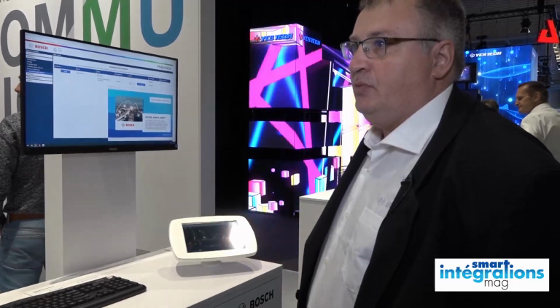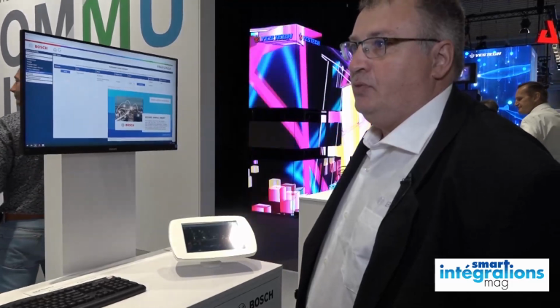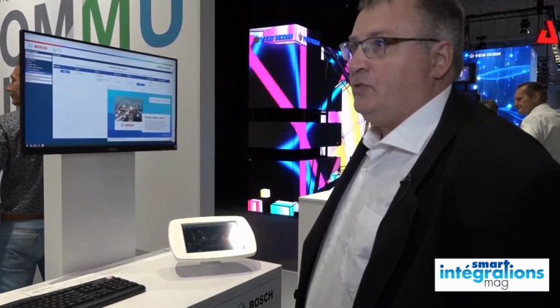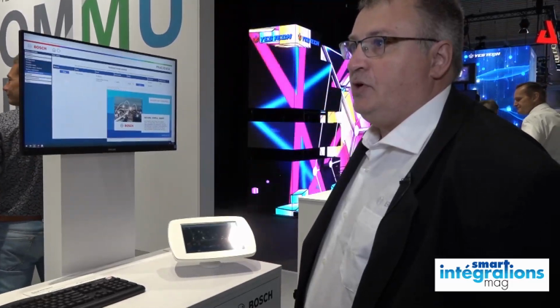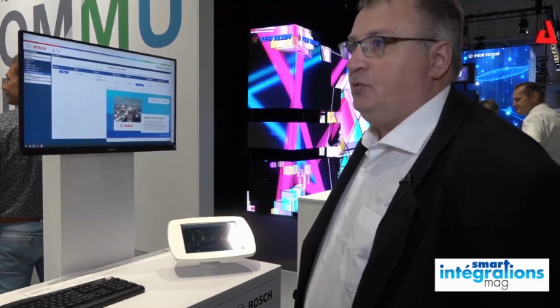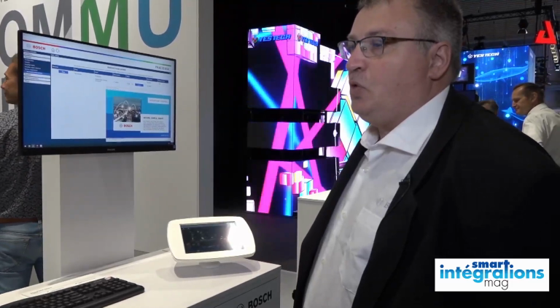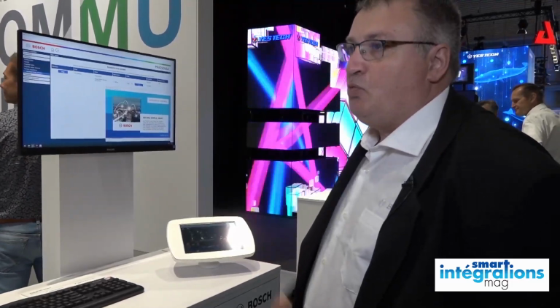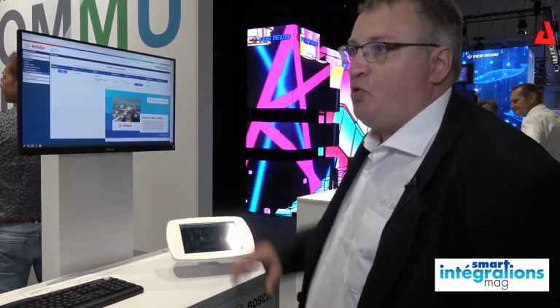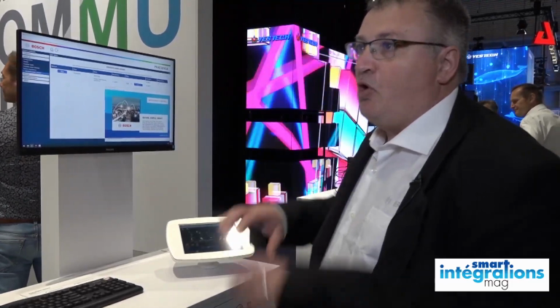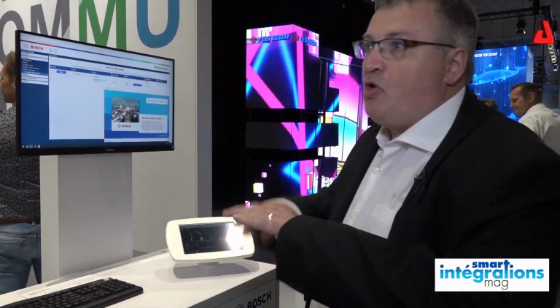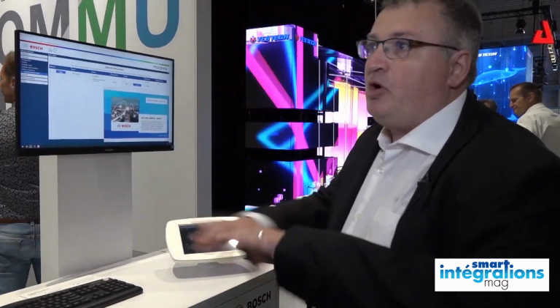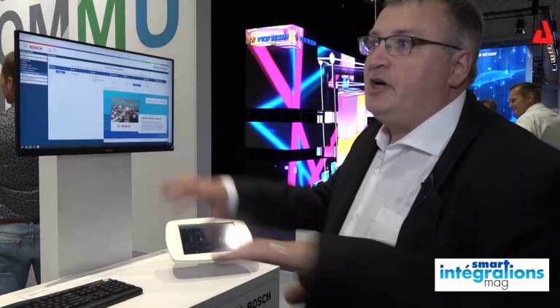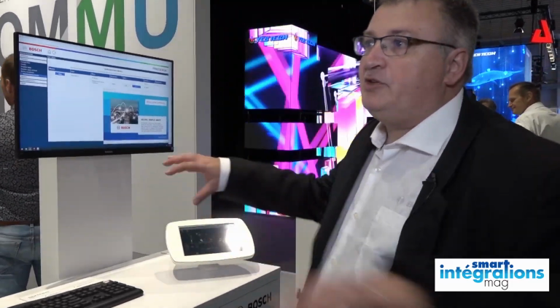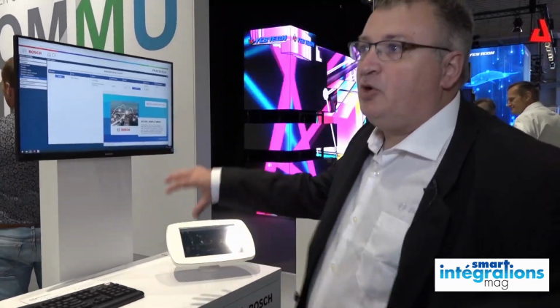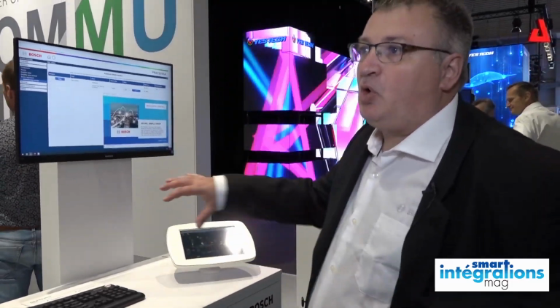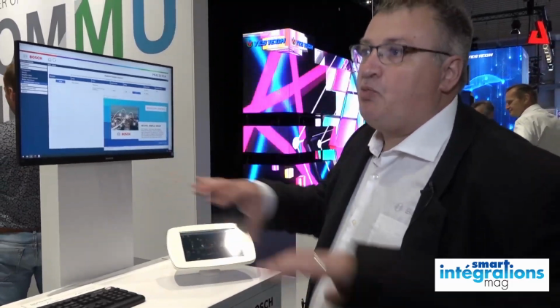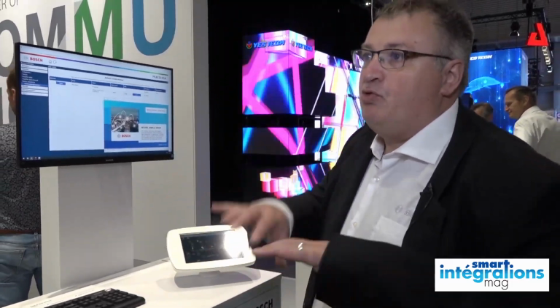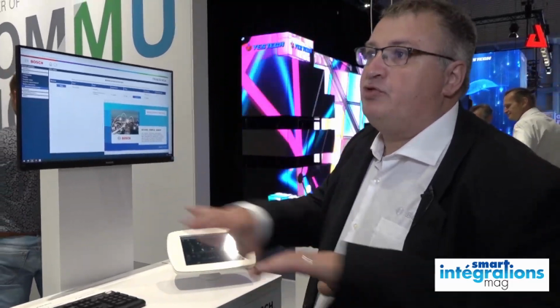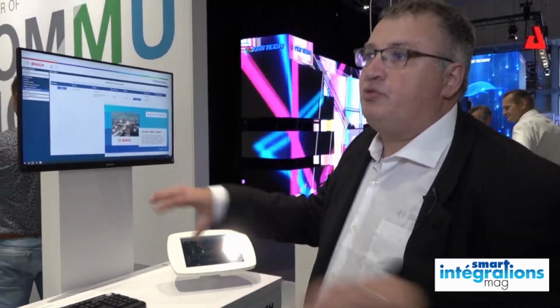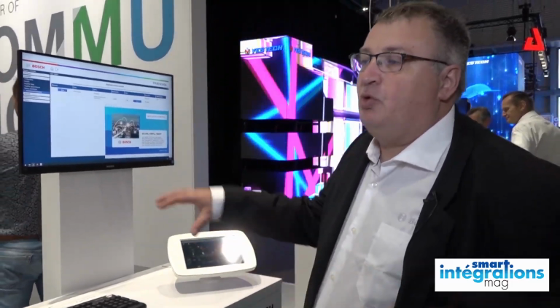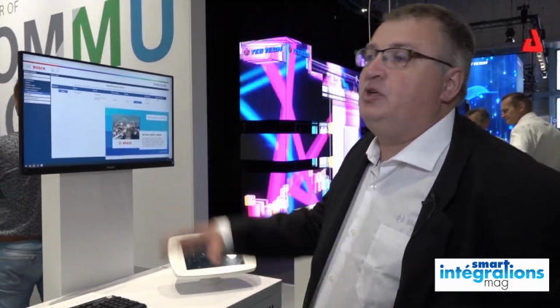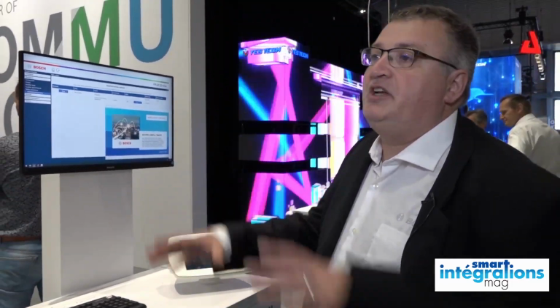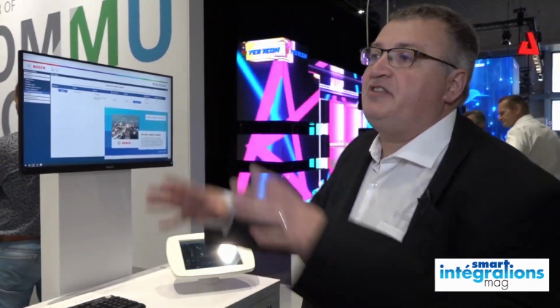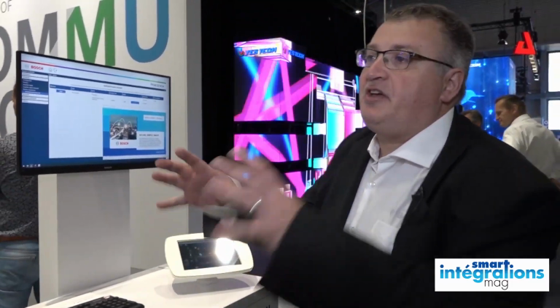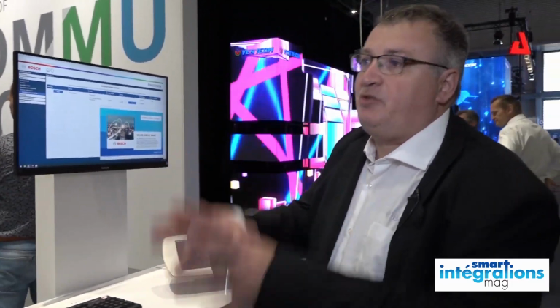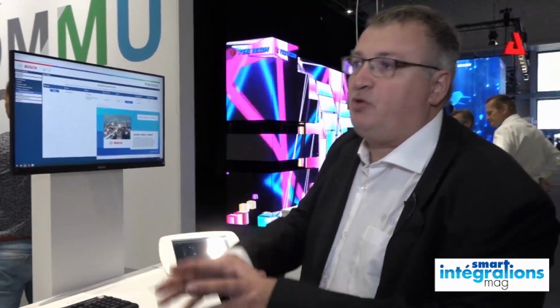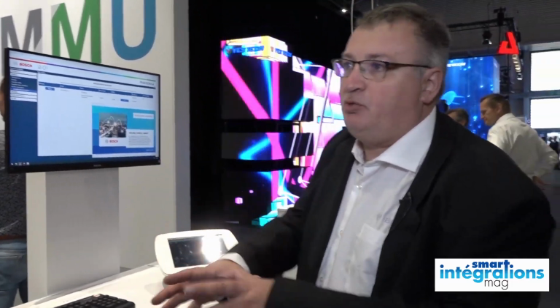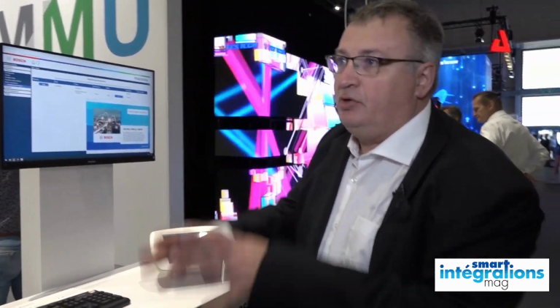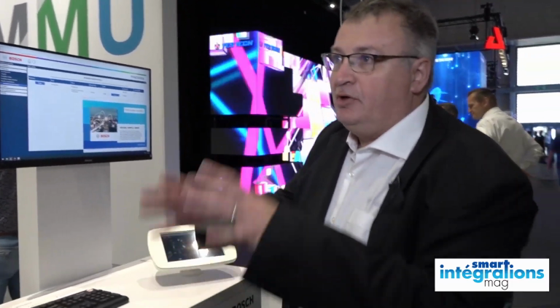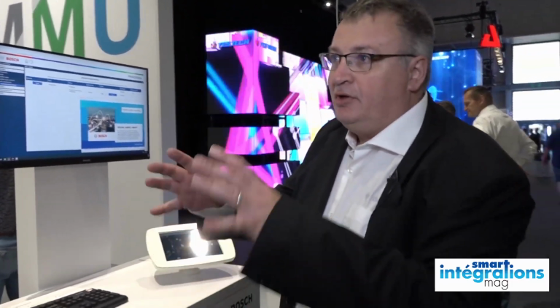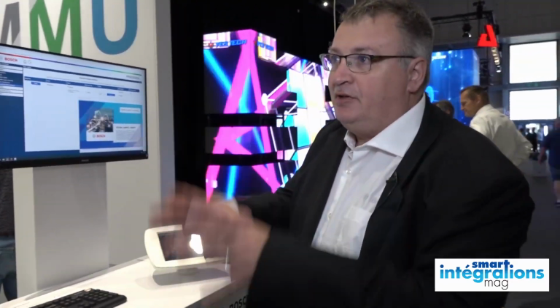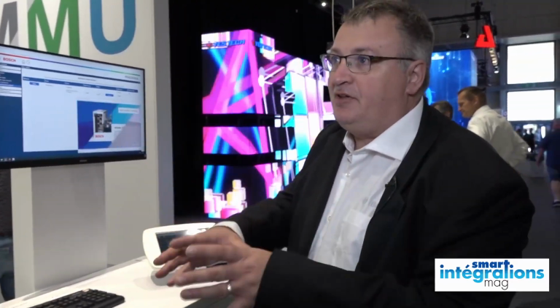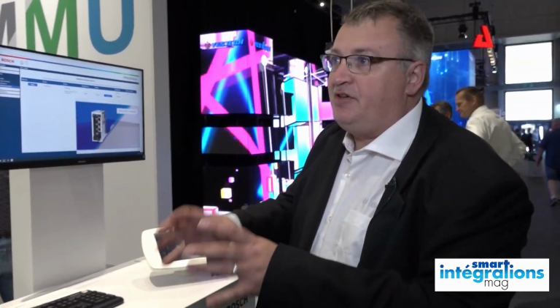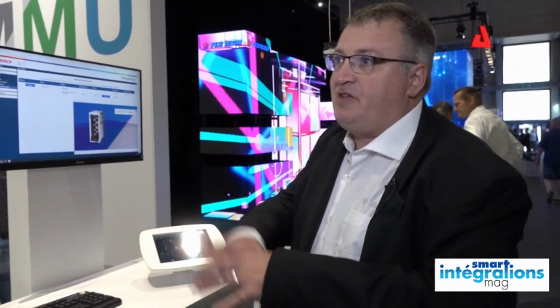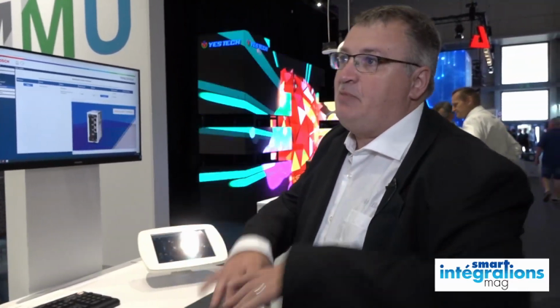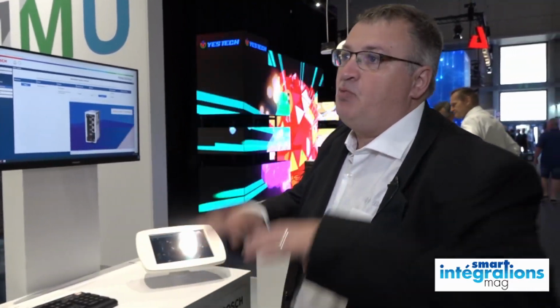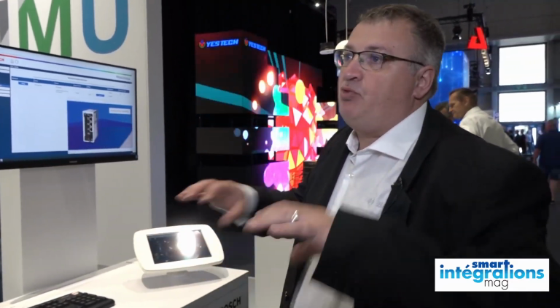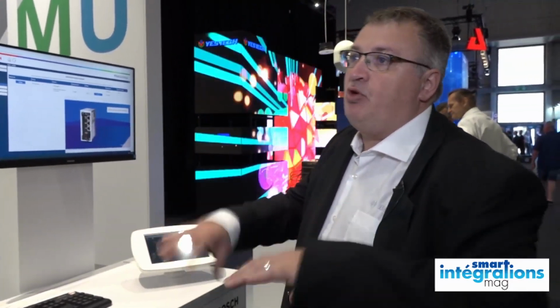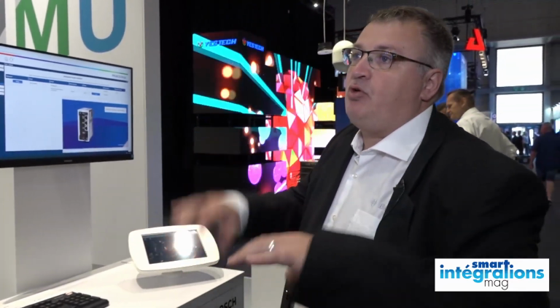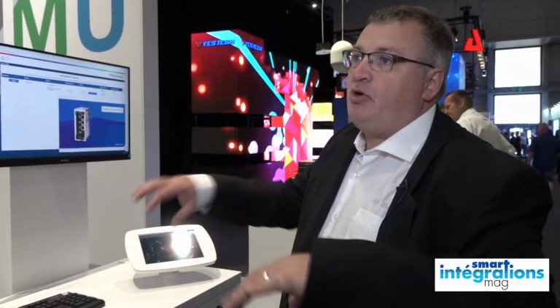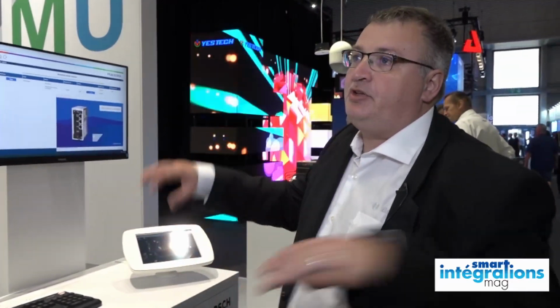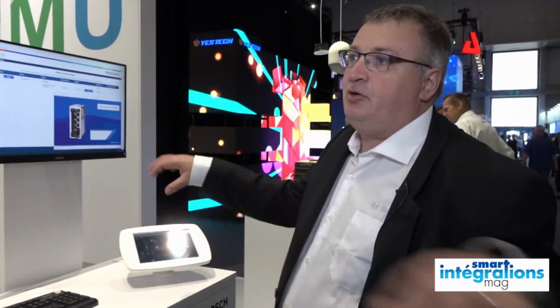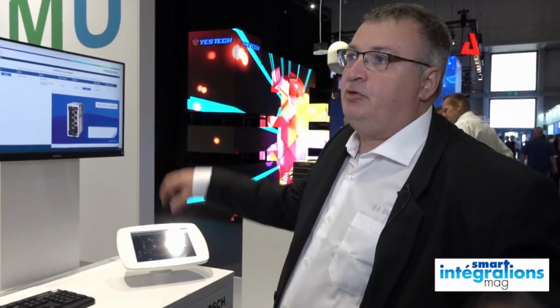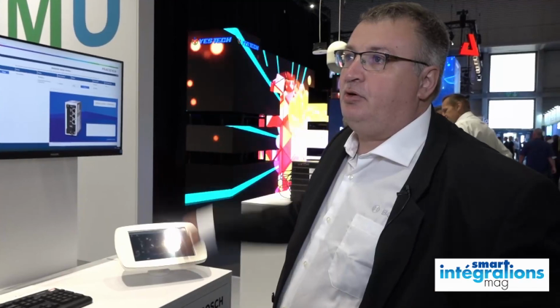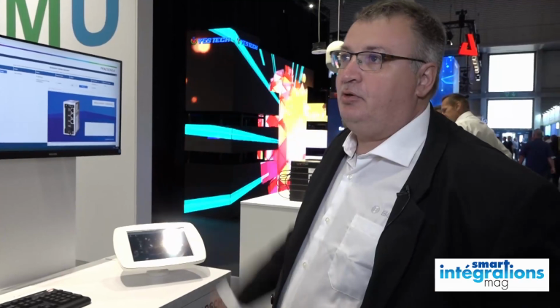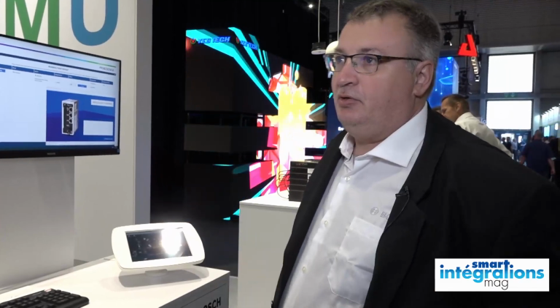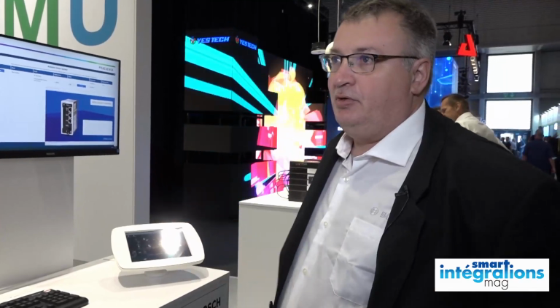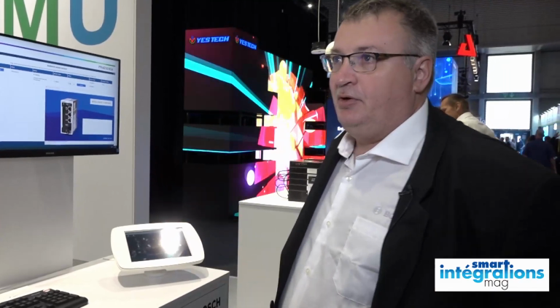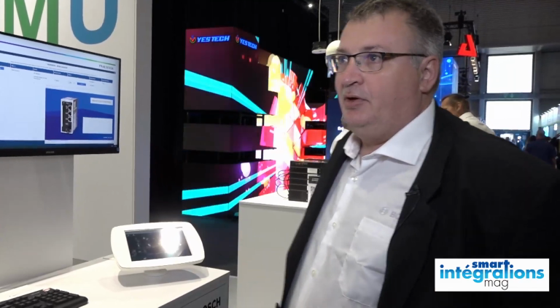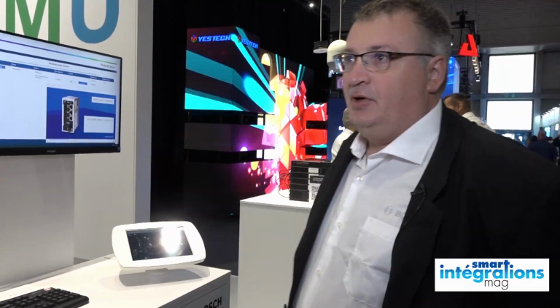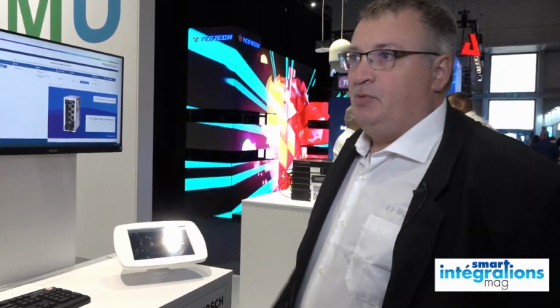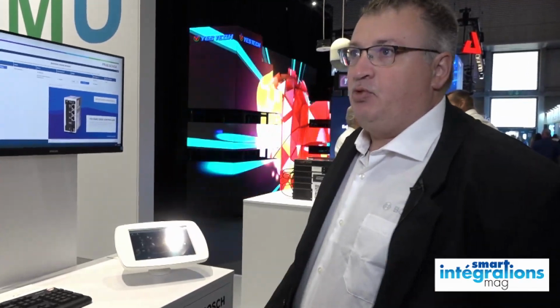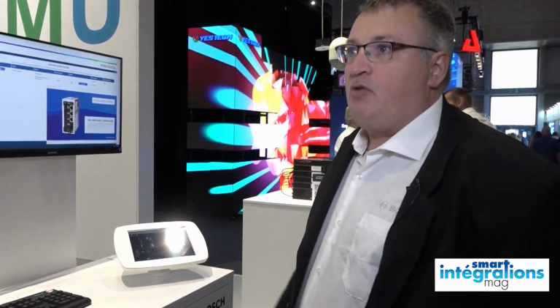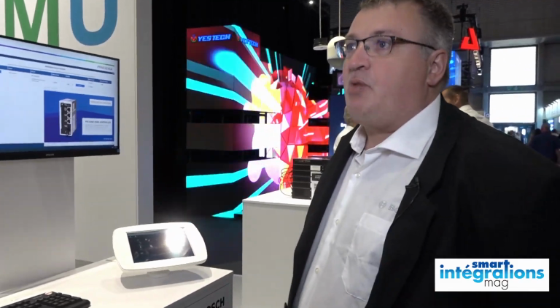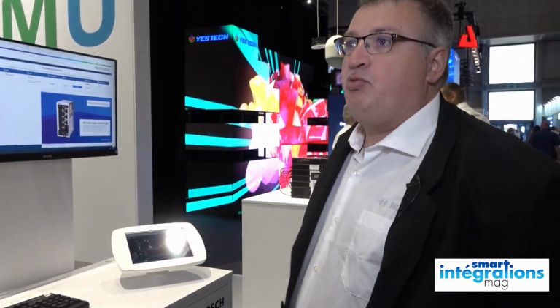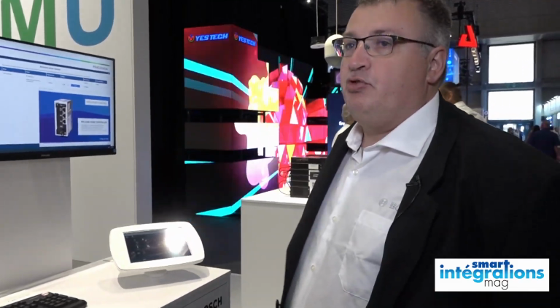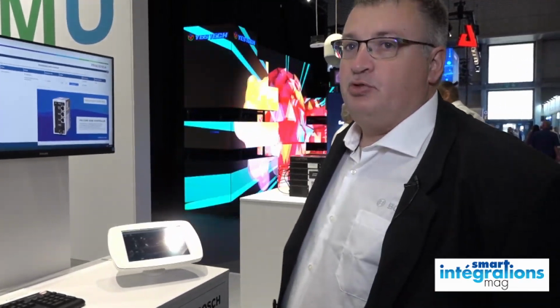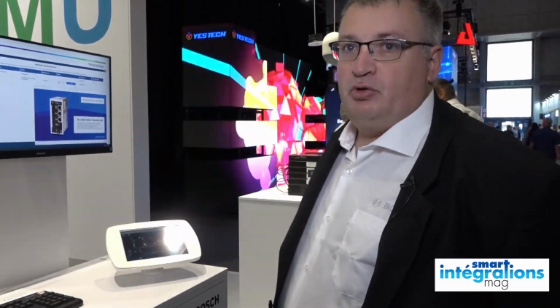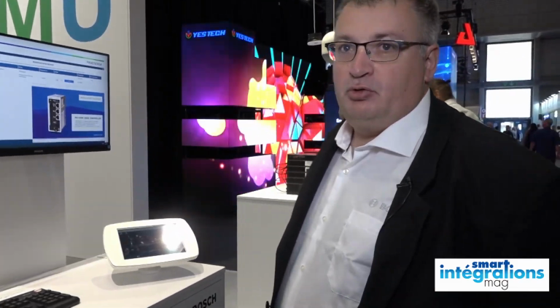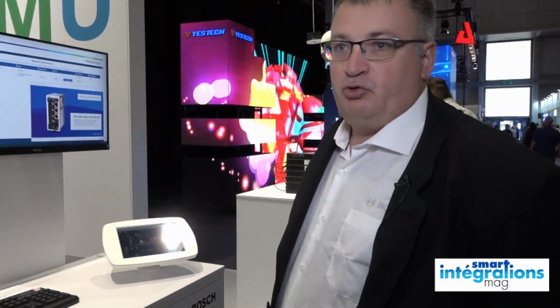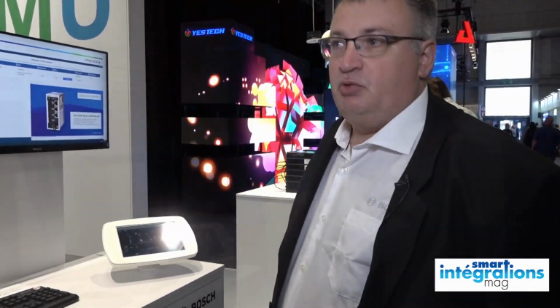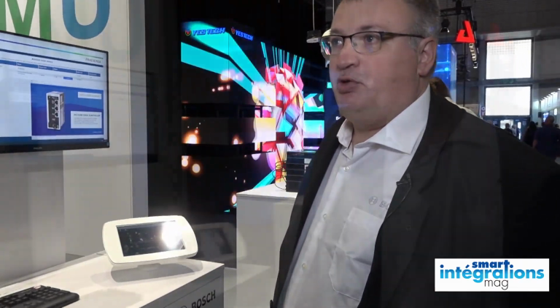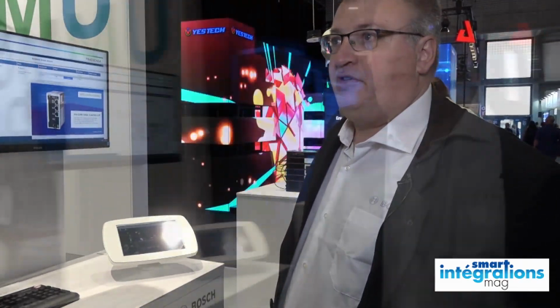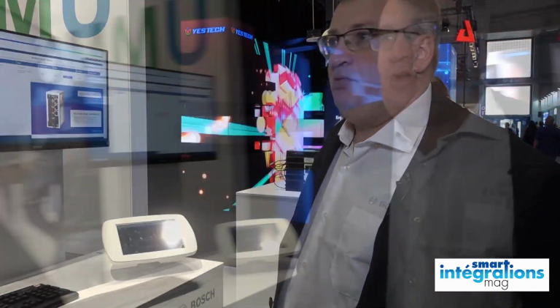Donc on peut encore étendre plus, au-delà des 500 zones d'un système, on peut encore étendre pour avoir plus de zones possibles.